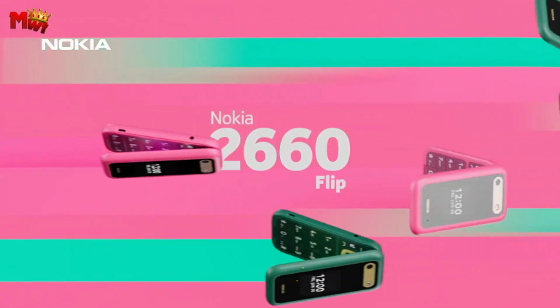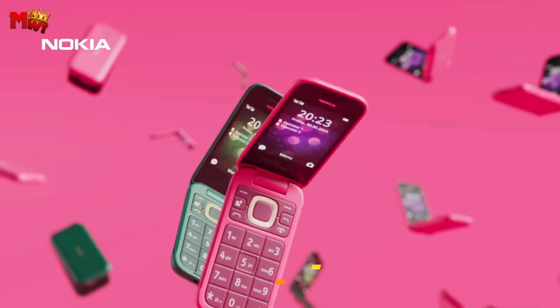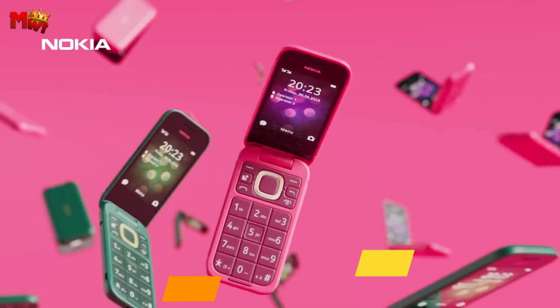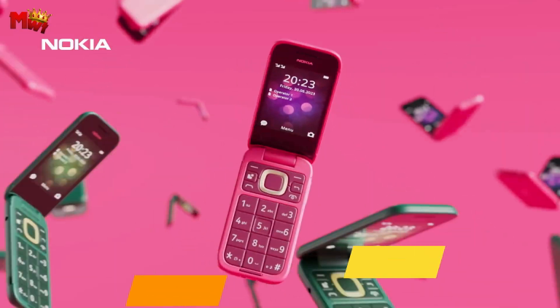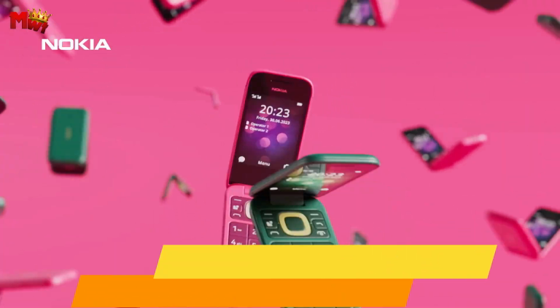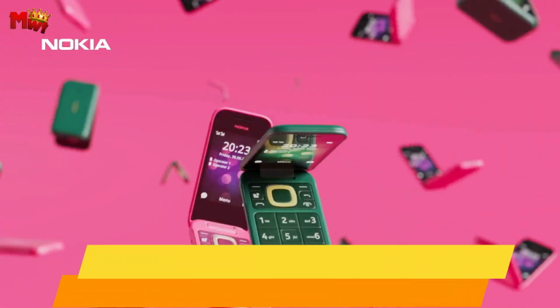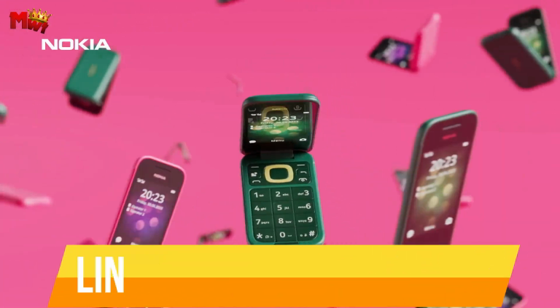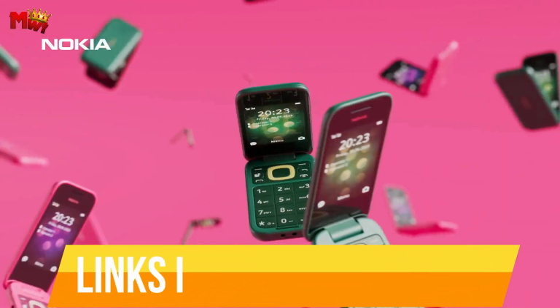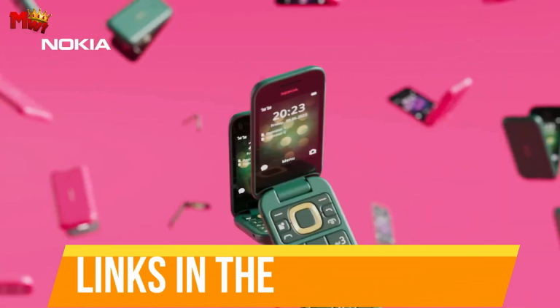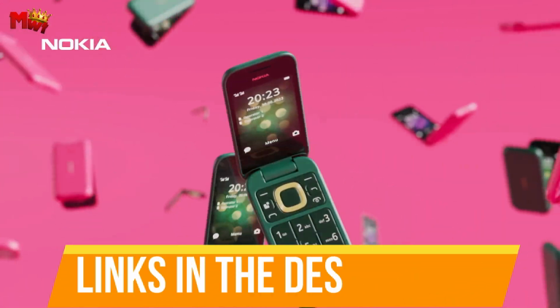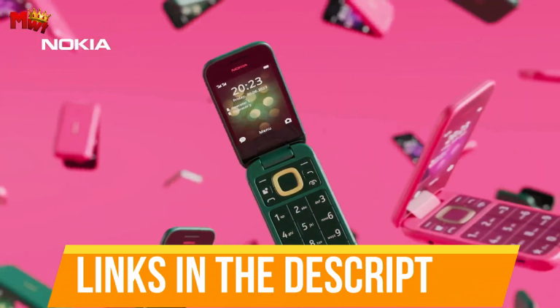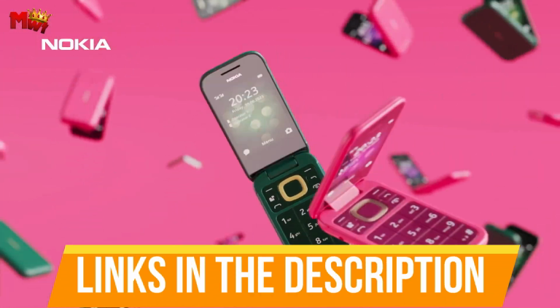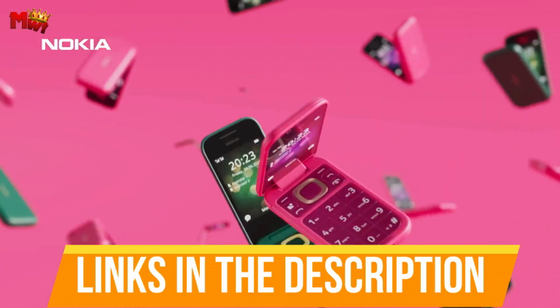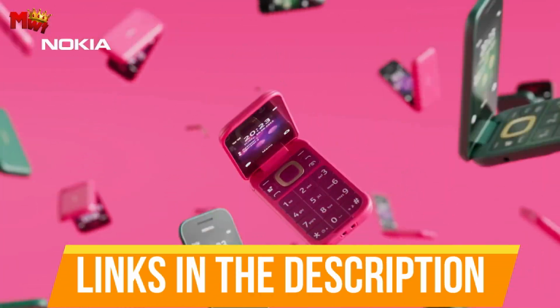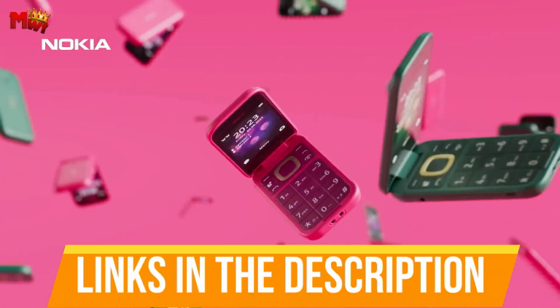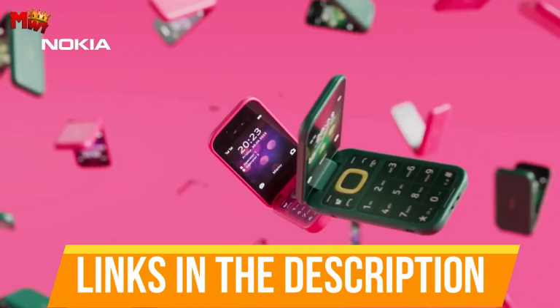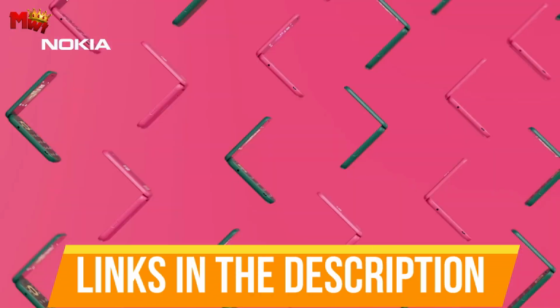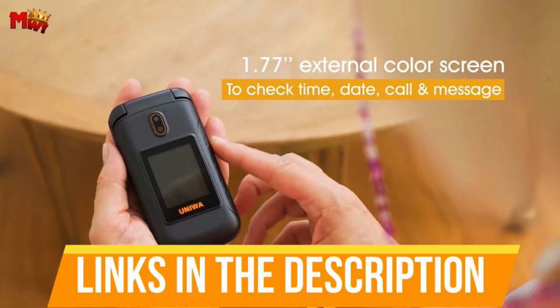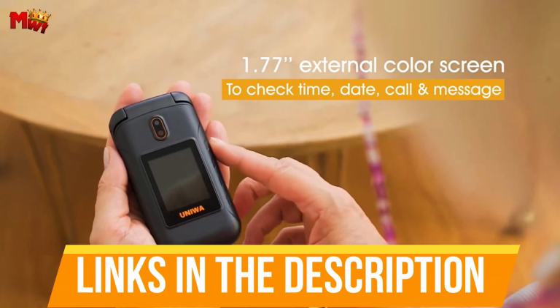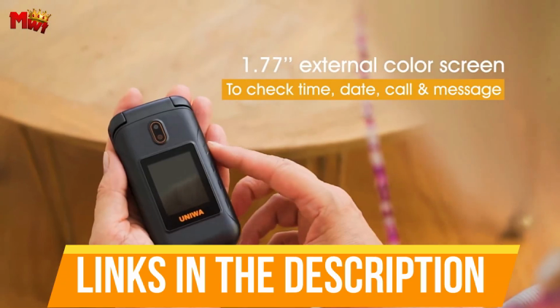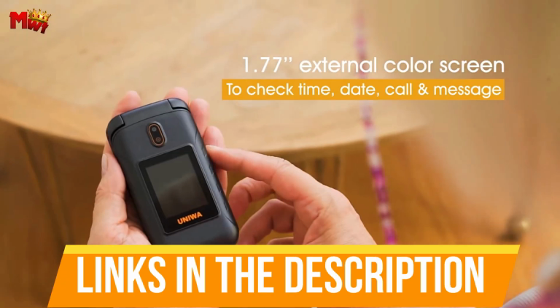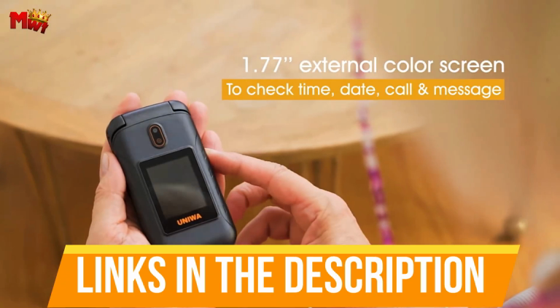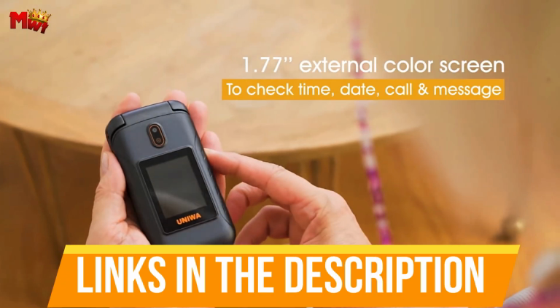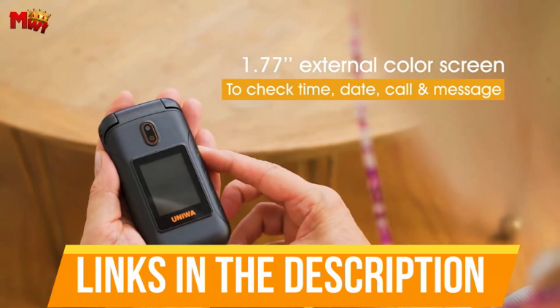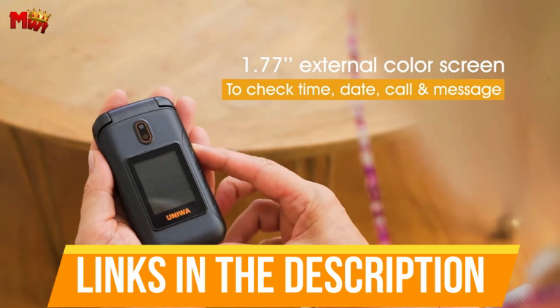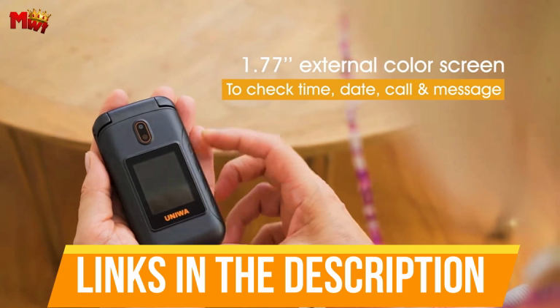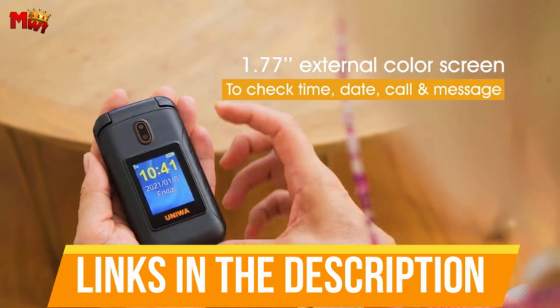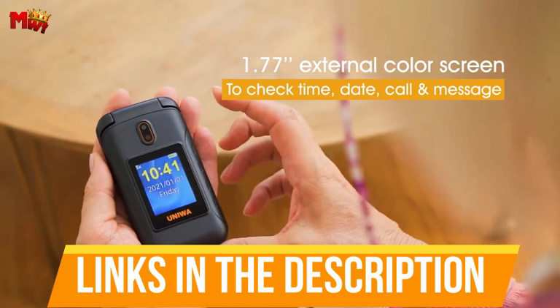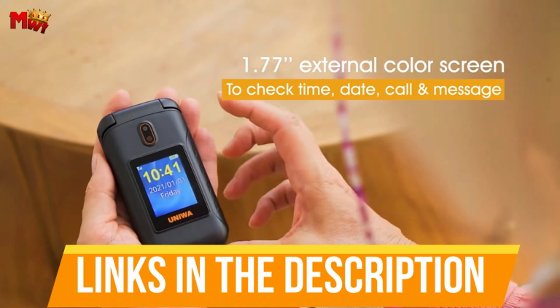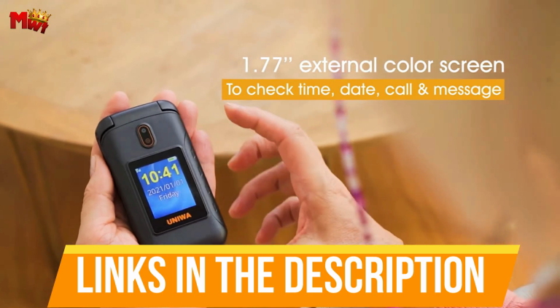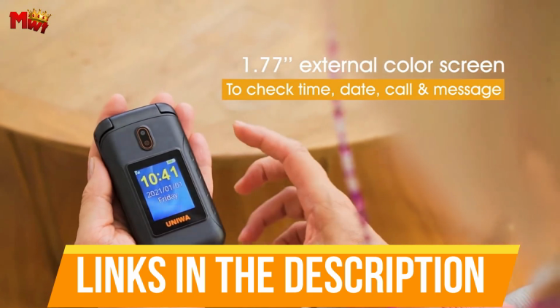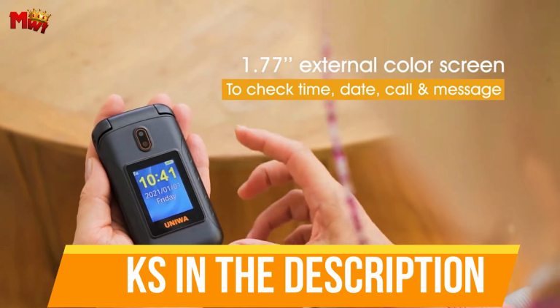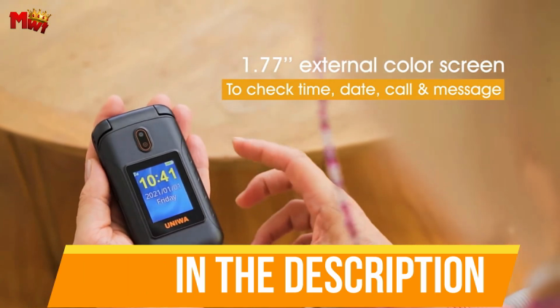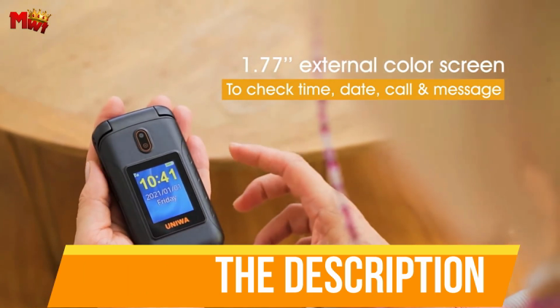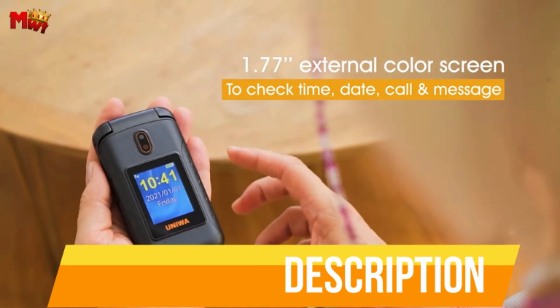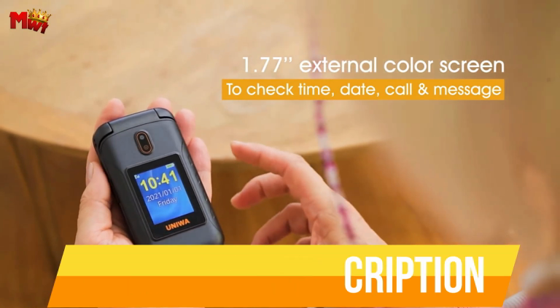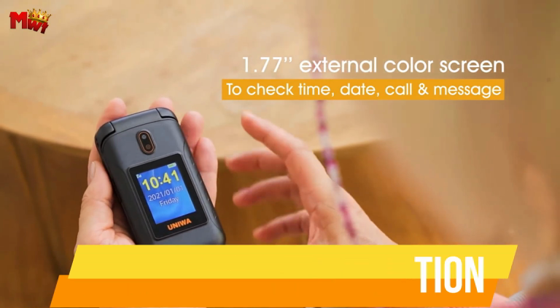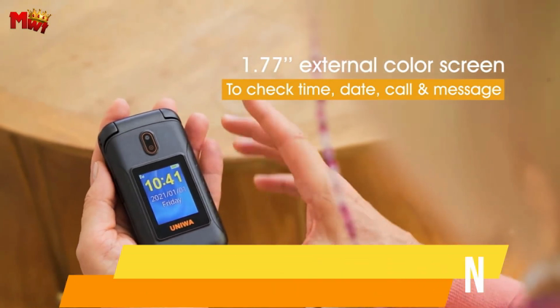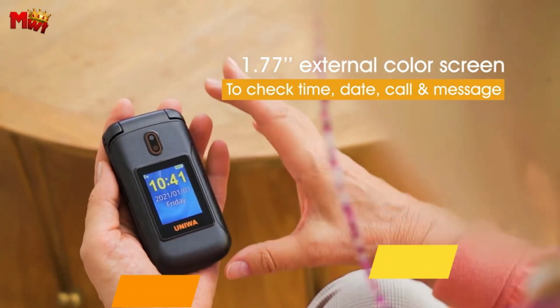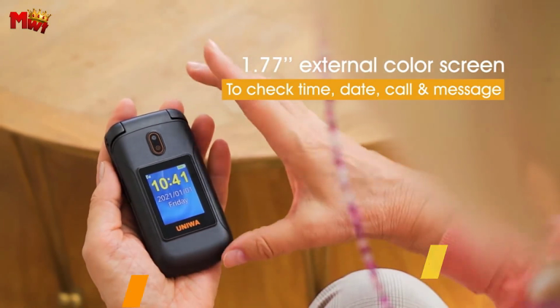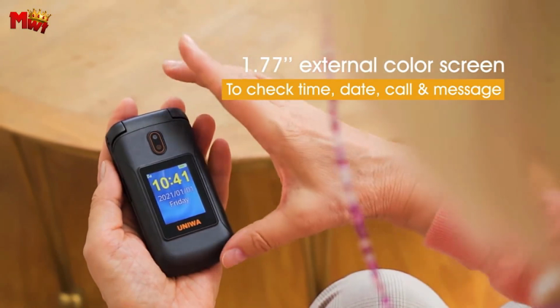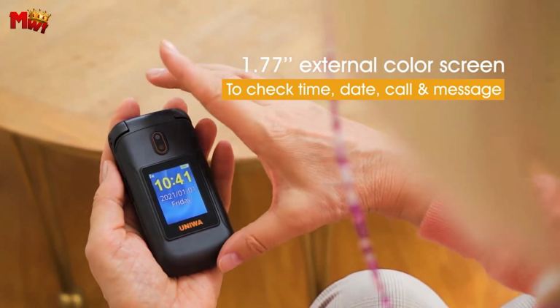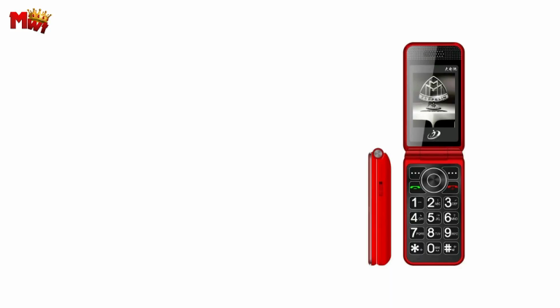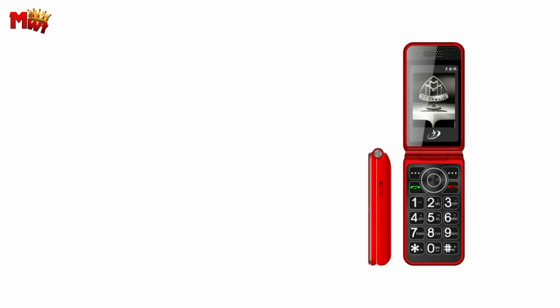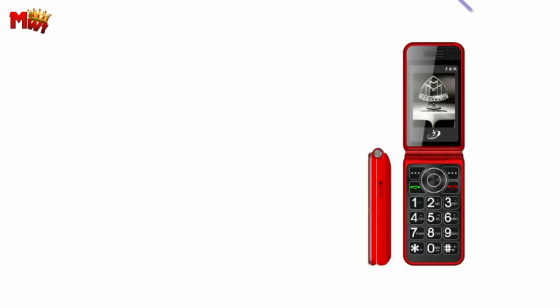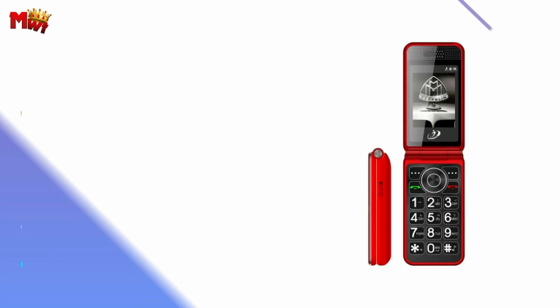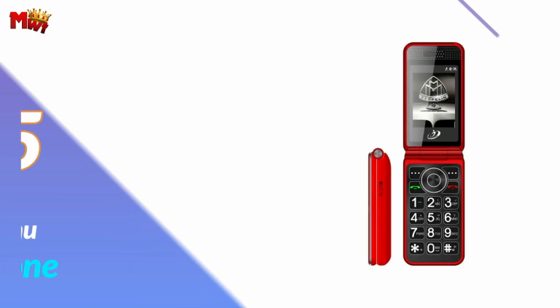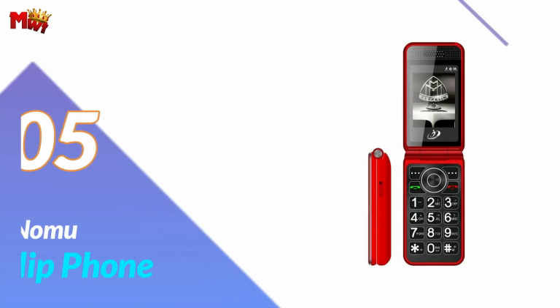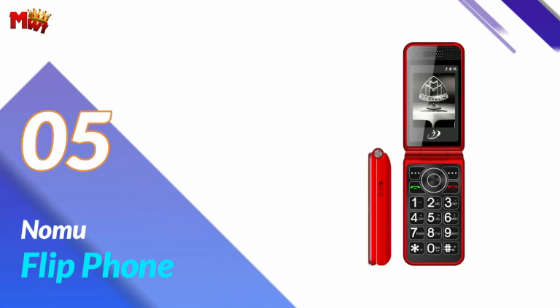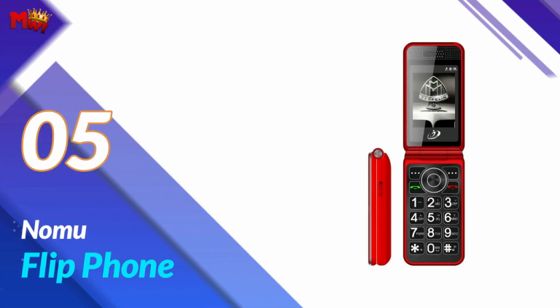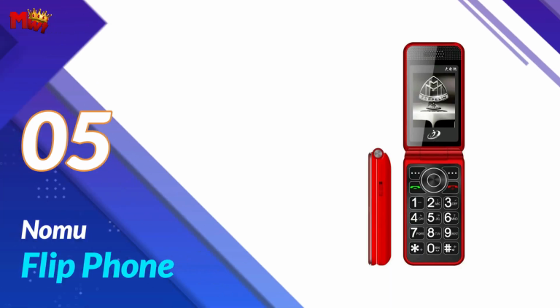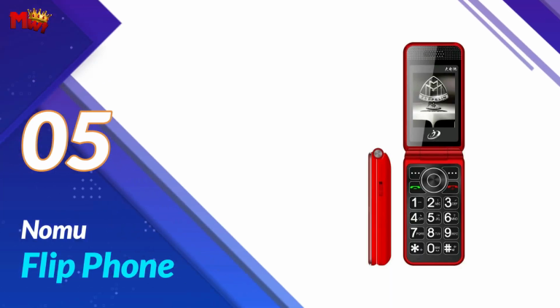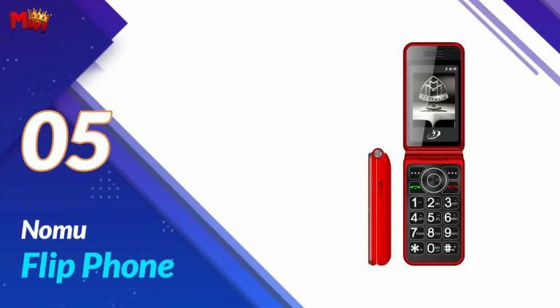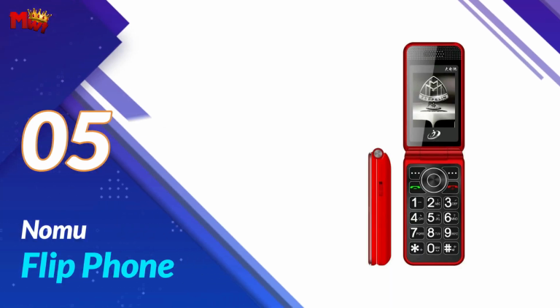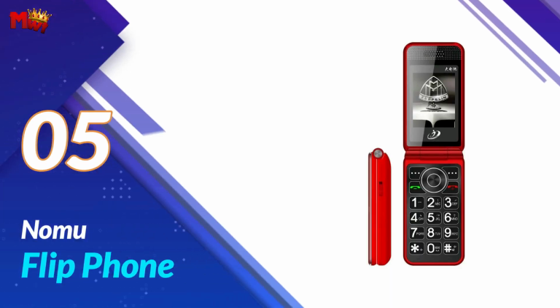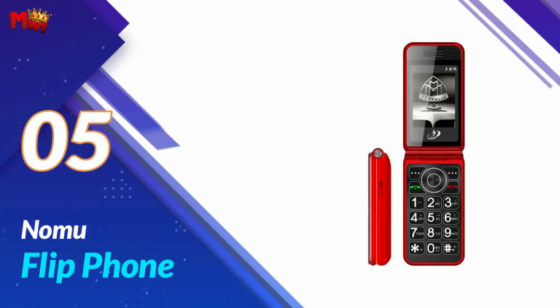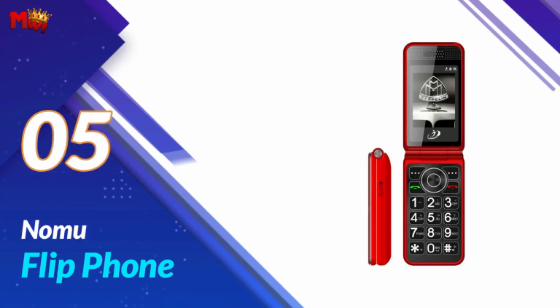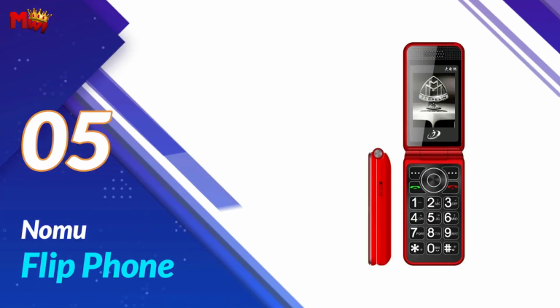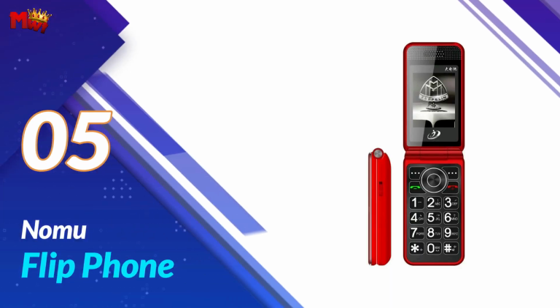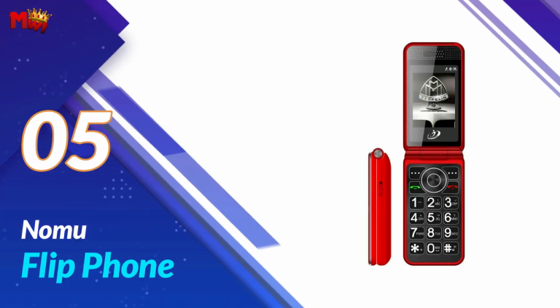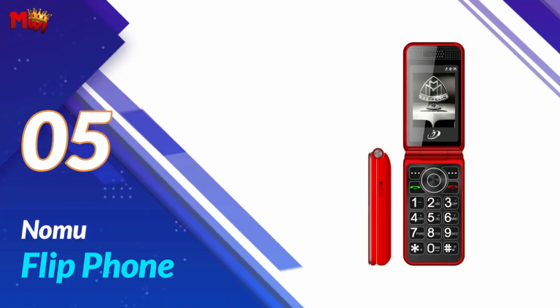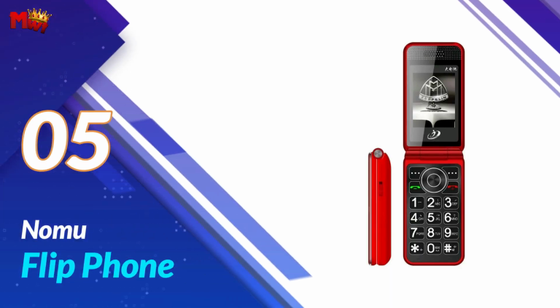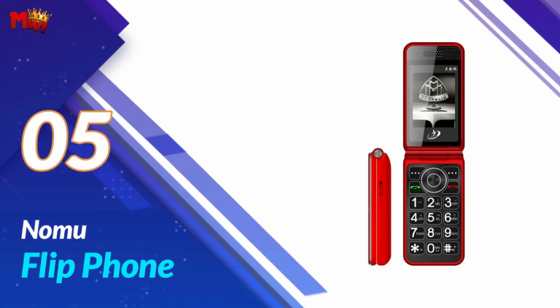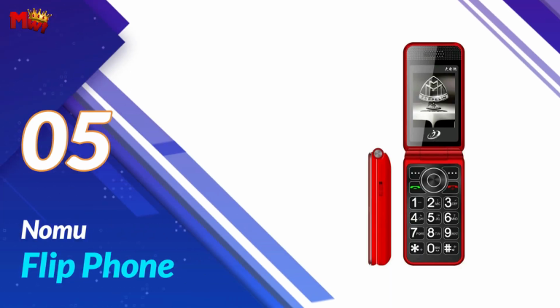Links to all products are mentioned in the description below. Let's get started at number 5: the Nomu Flip Phone.